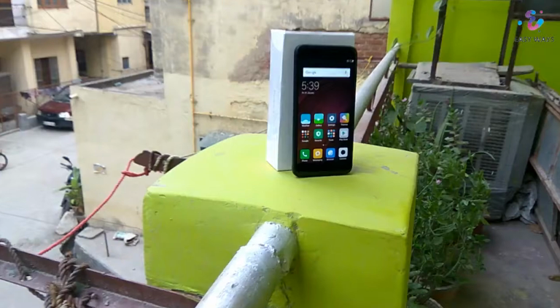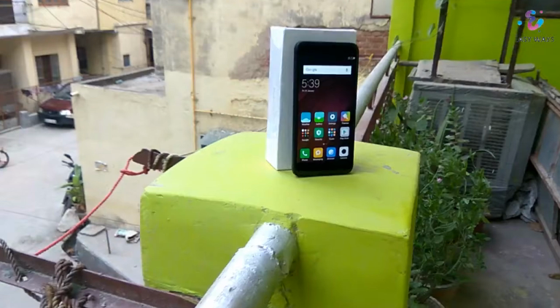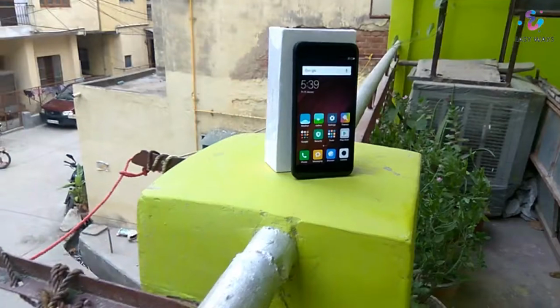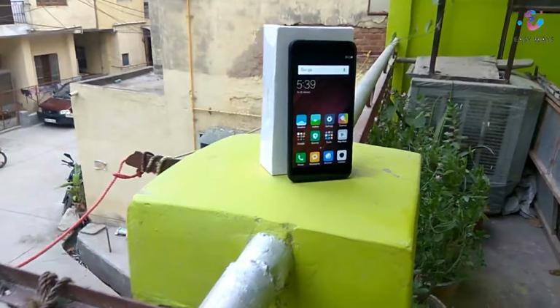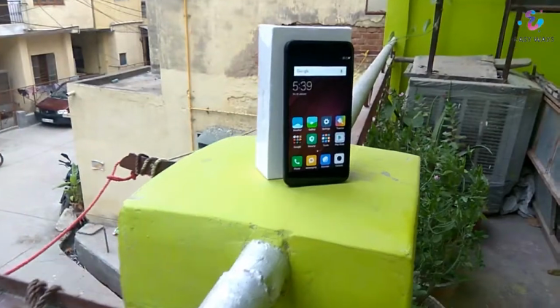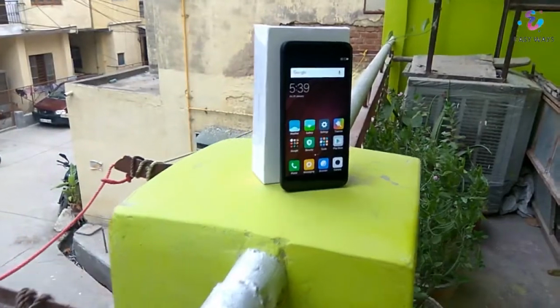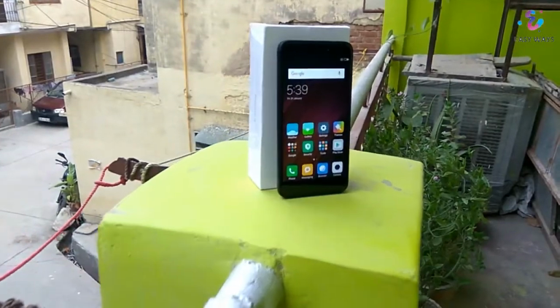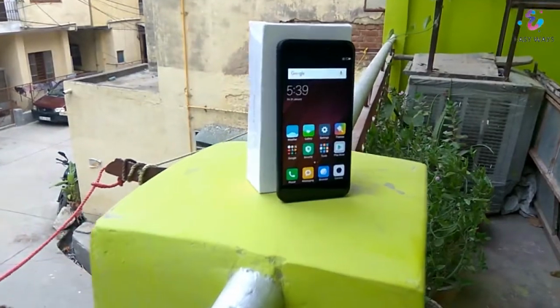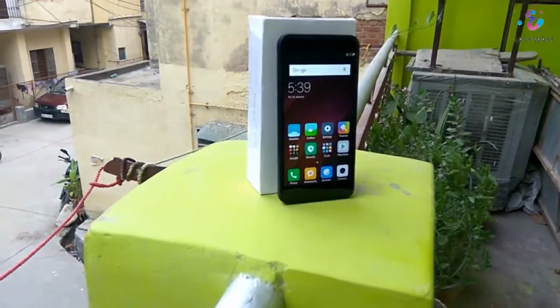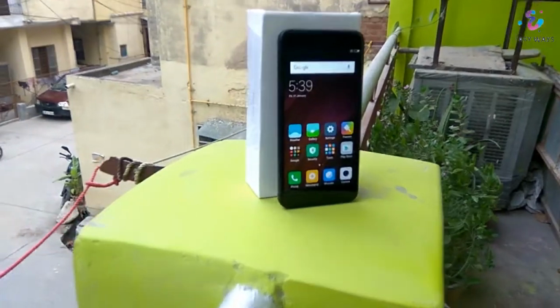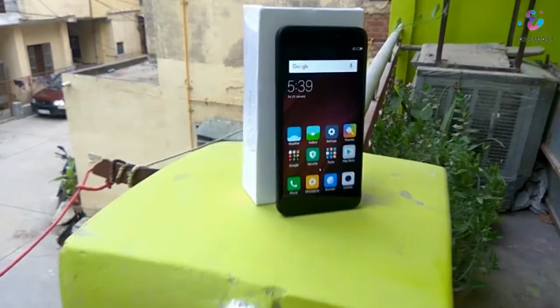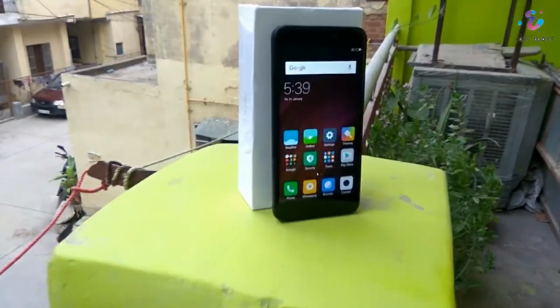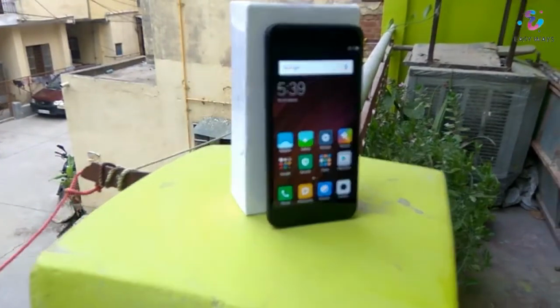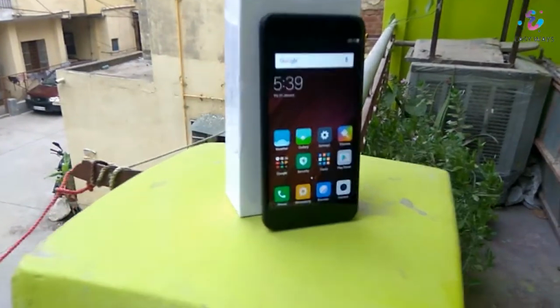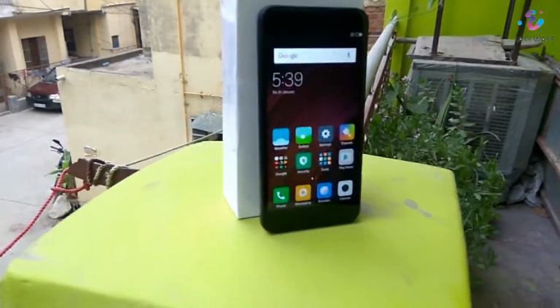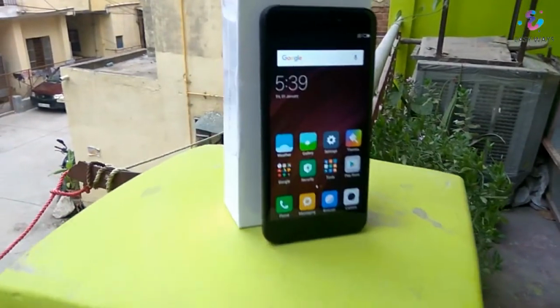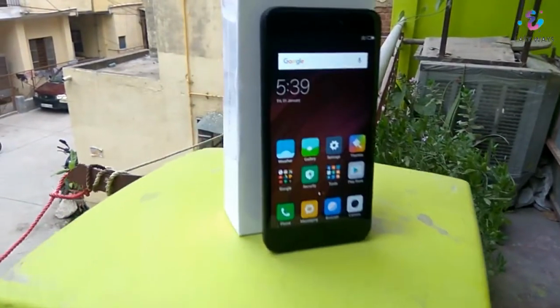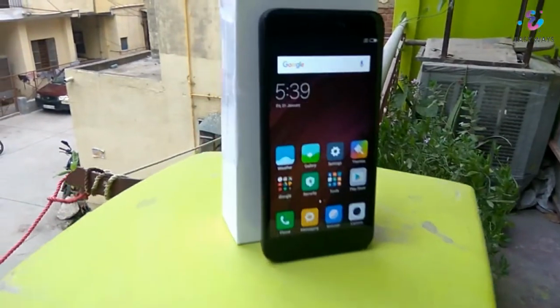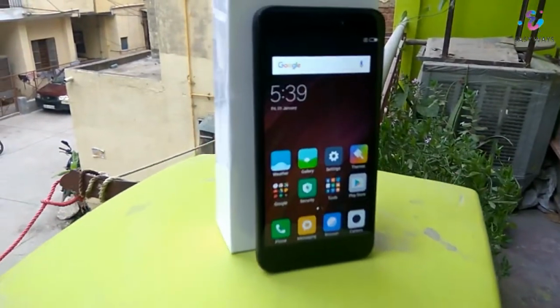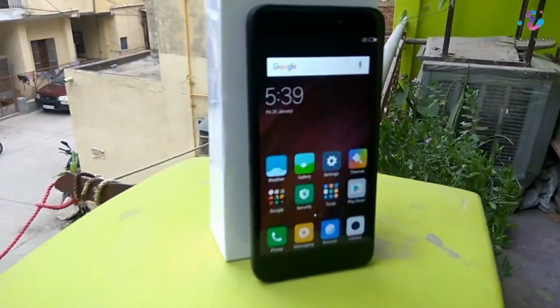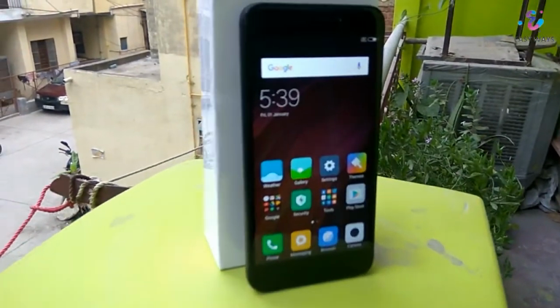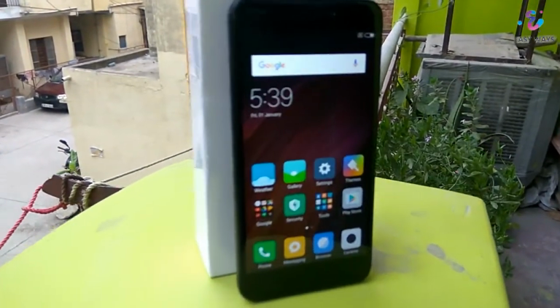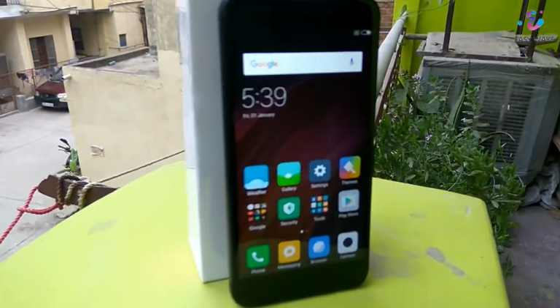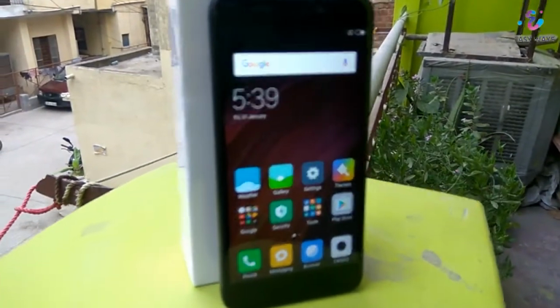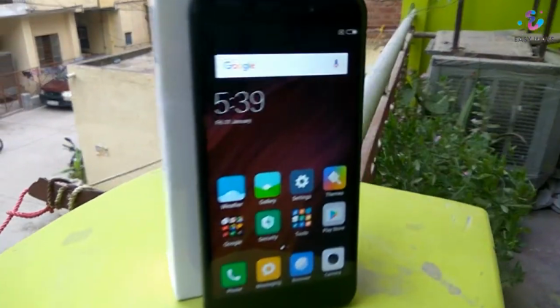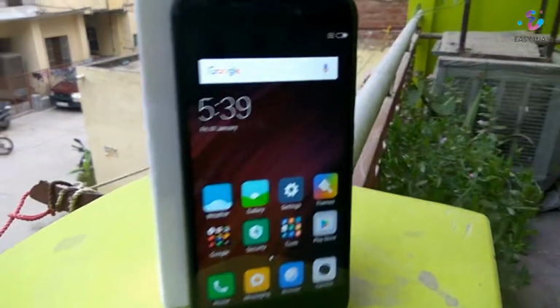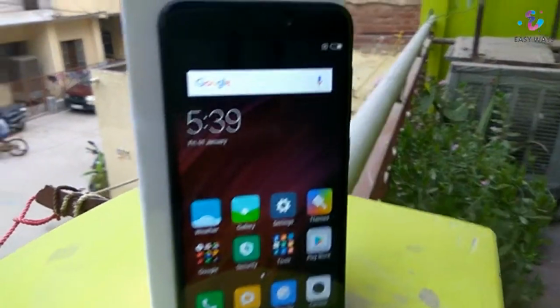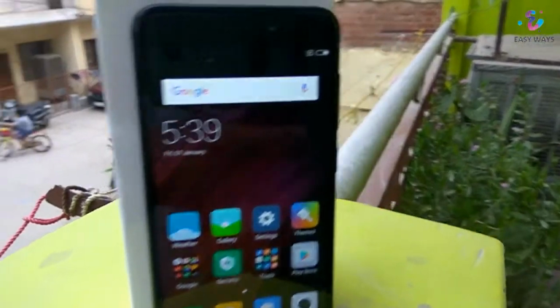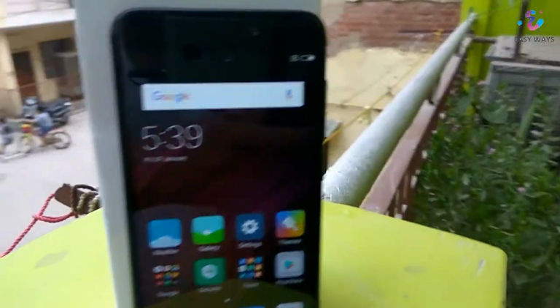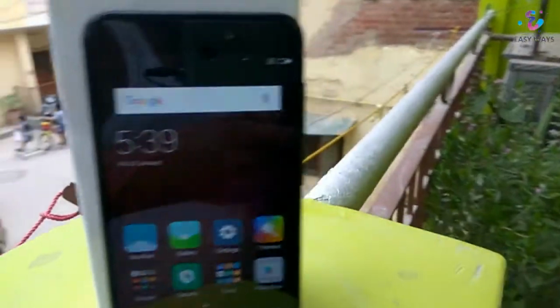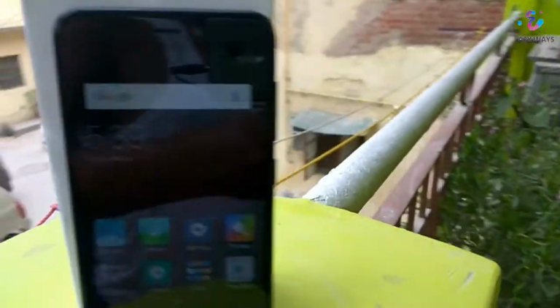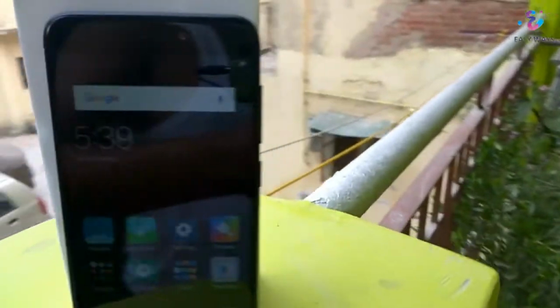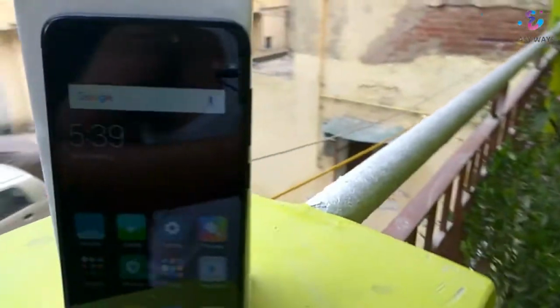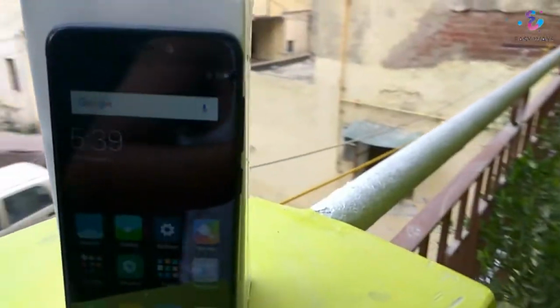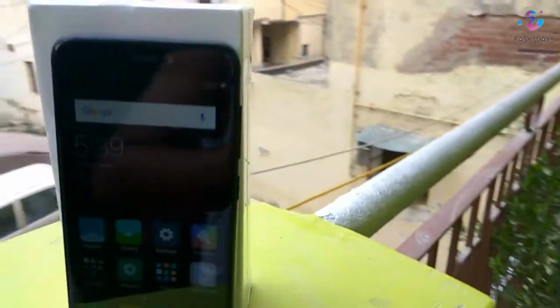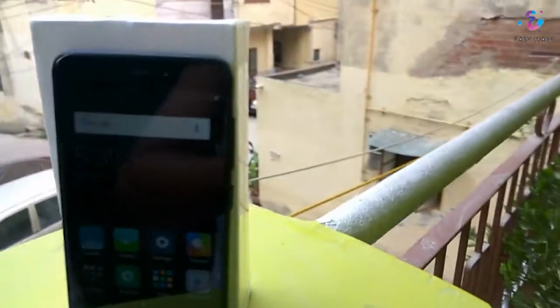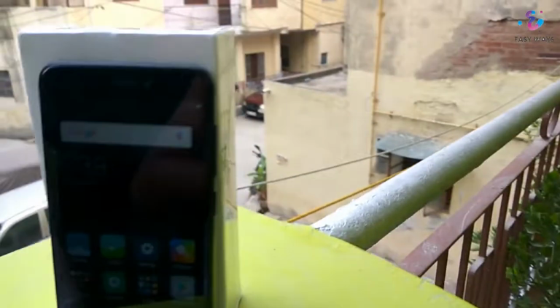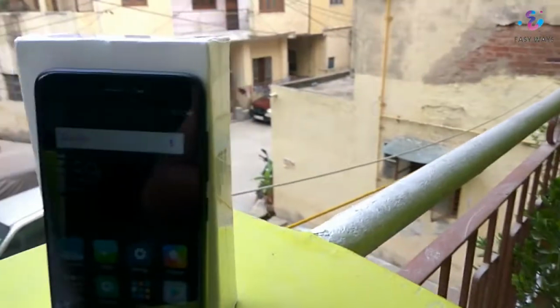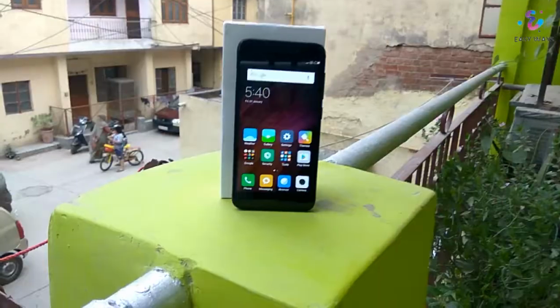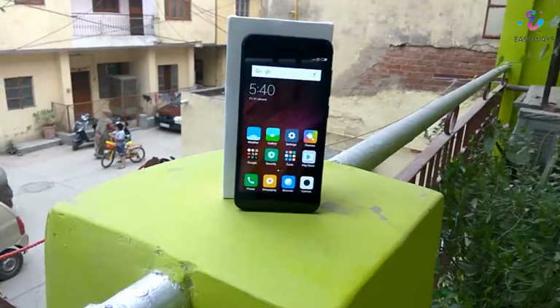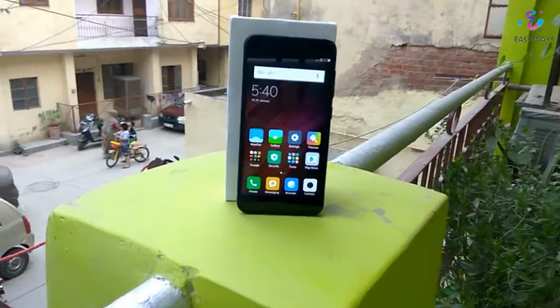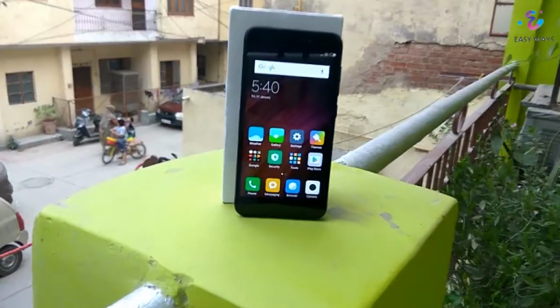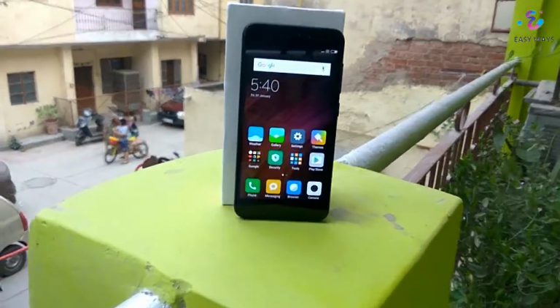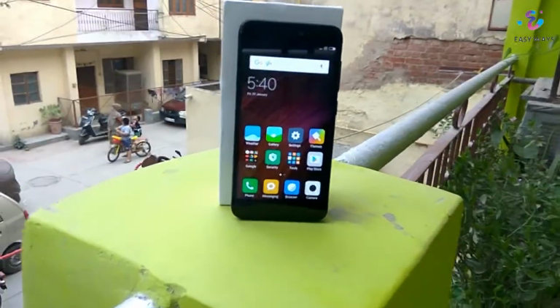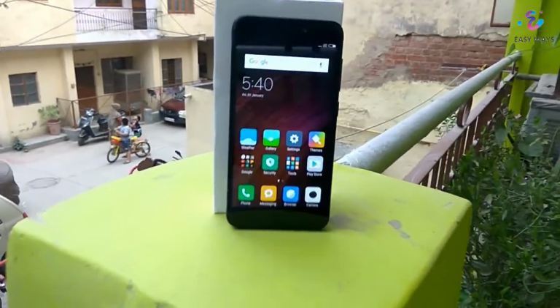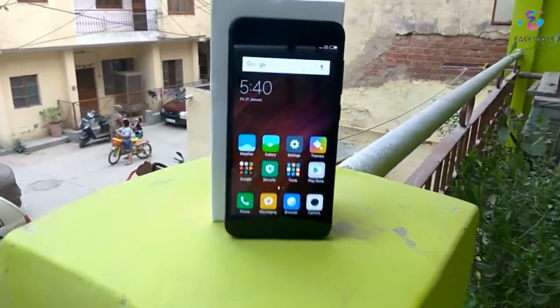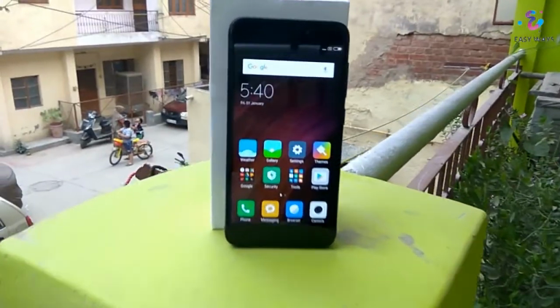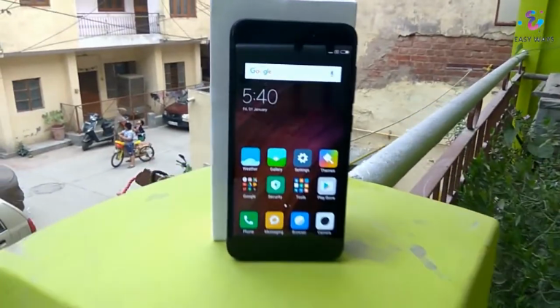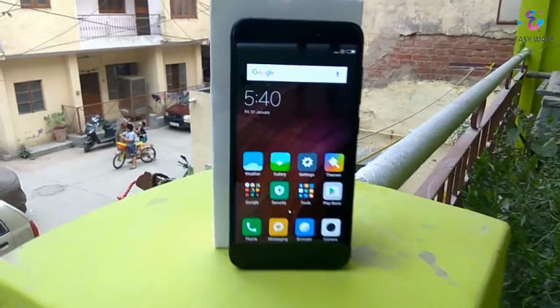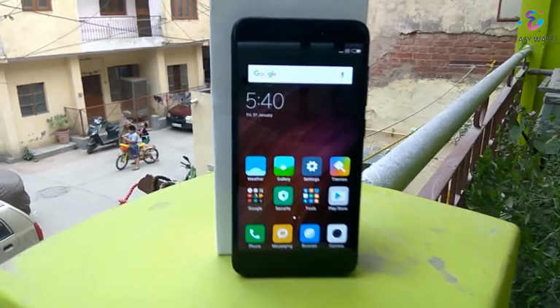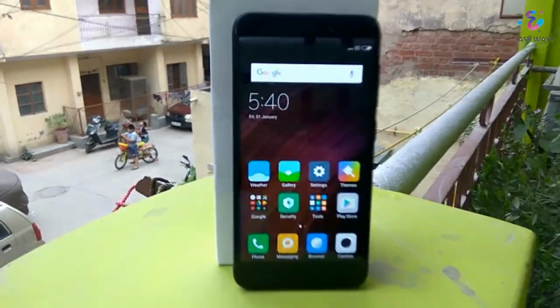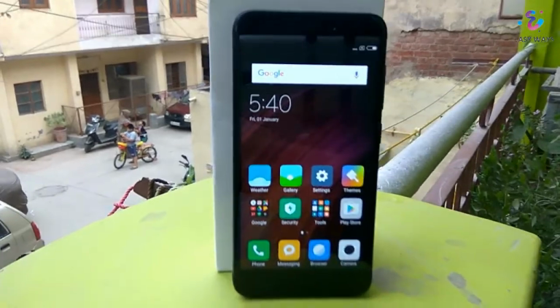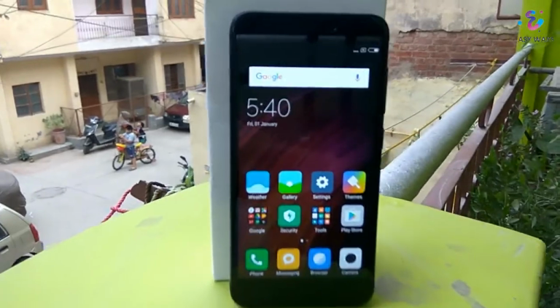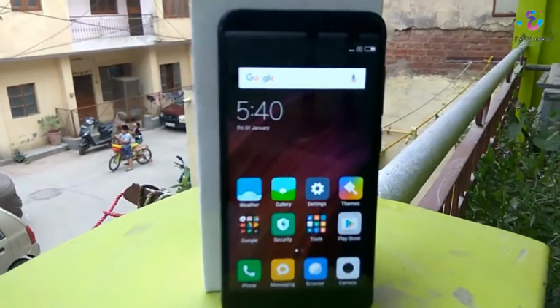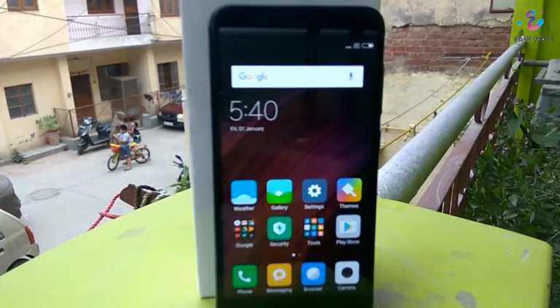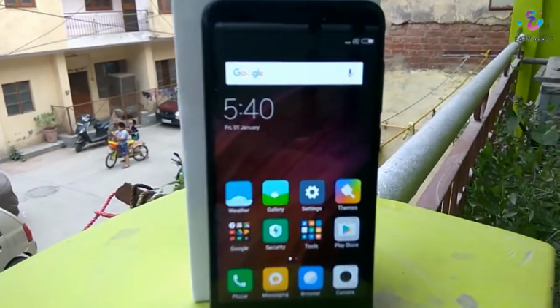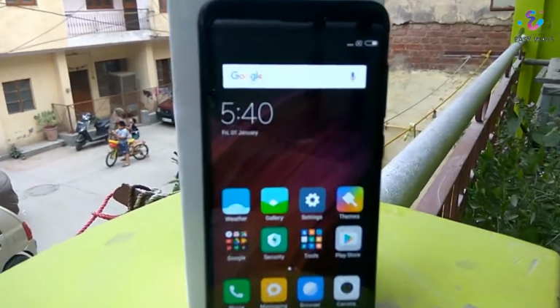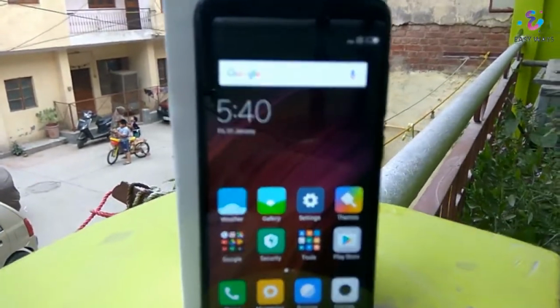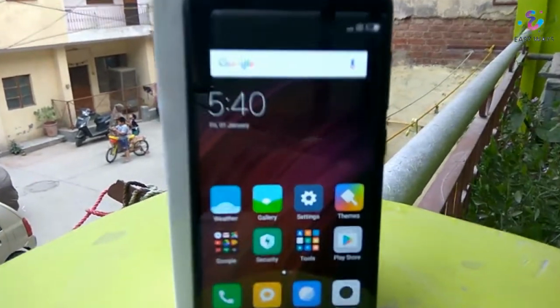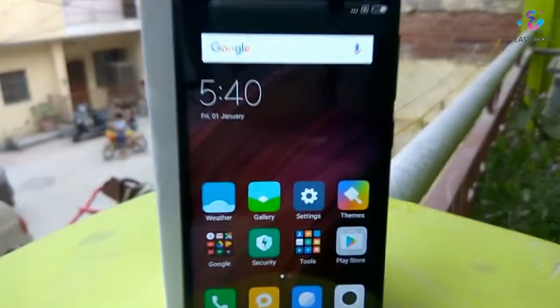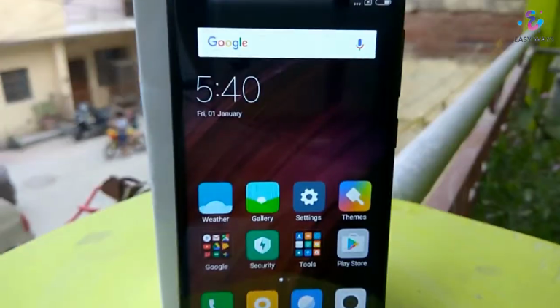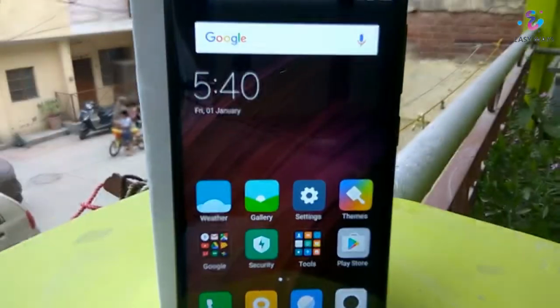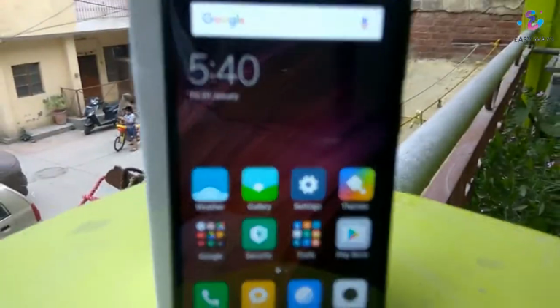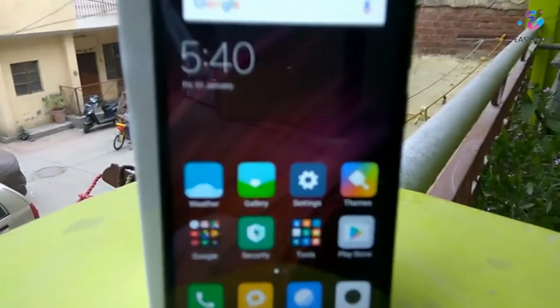Hello friends, today I am going to do the unboxing and quick overview of the latest Redmi 4. Let's get started.